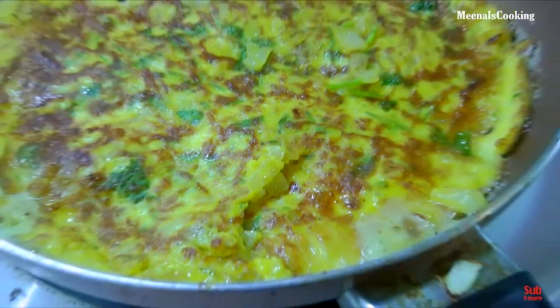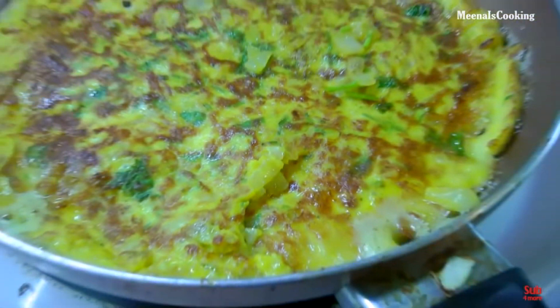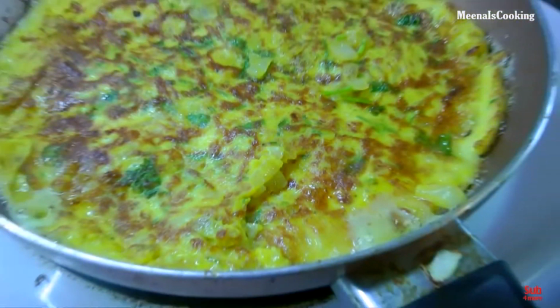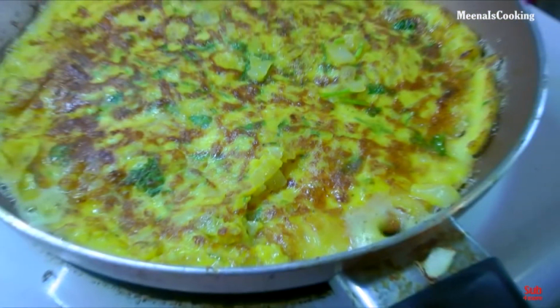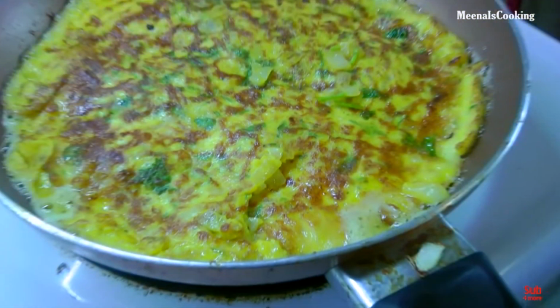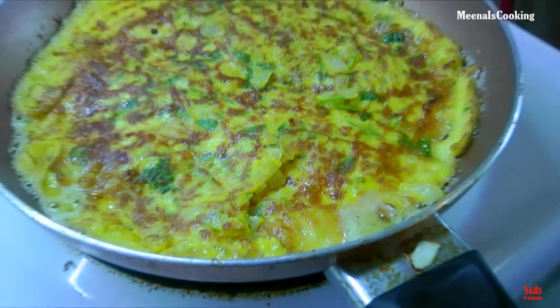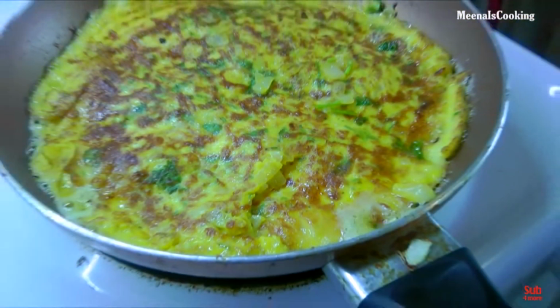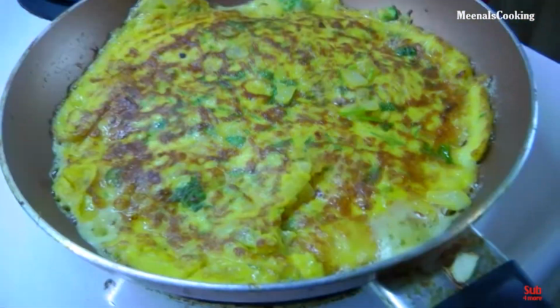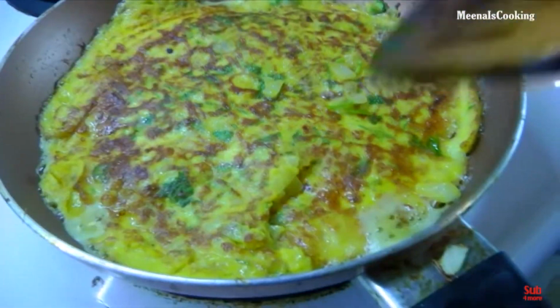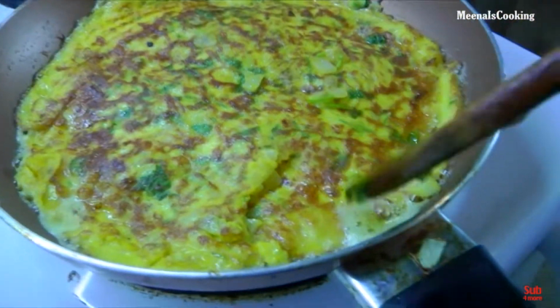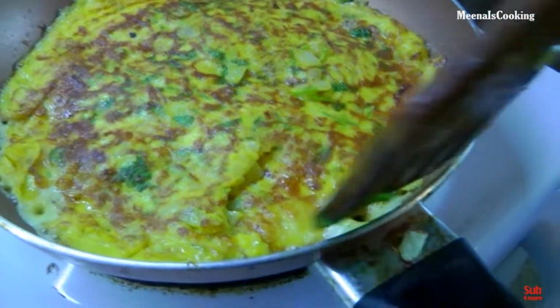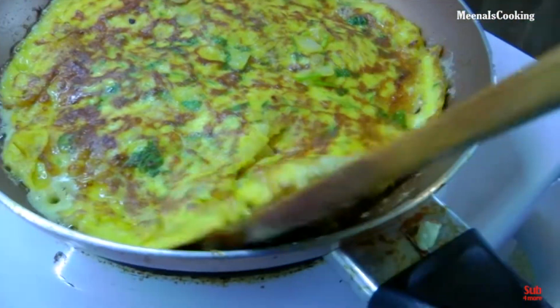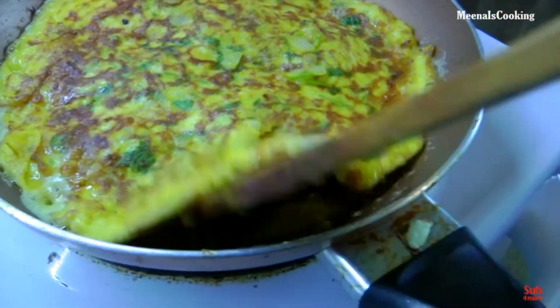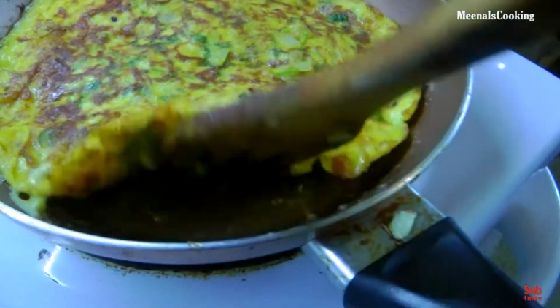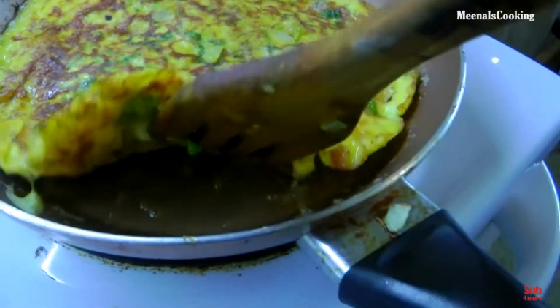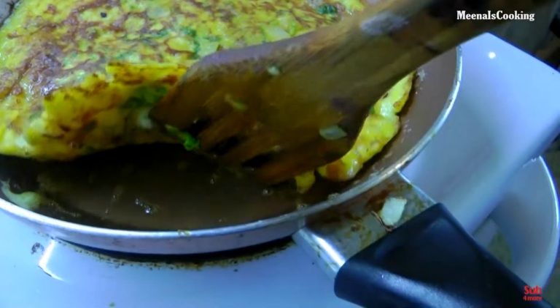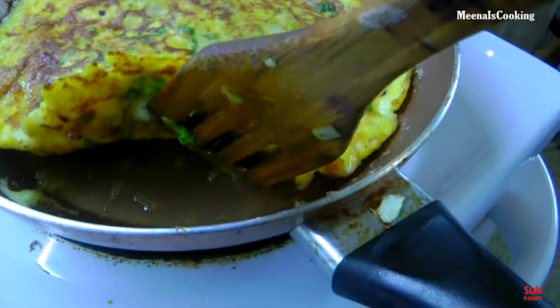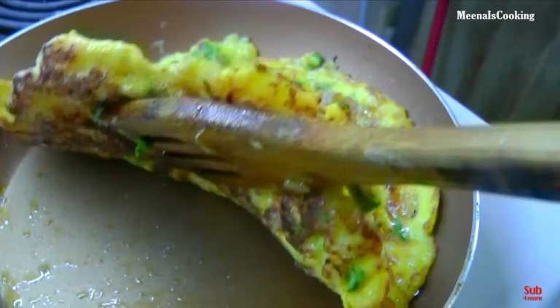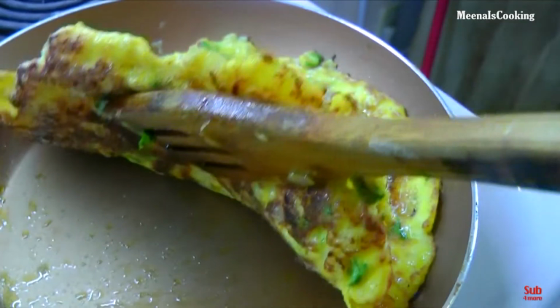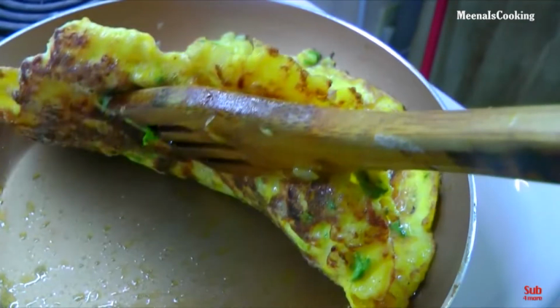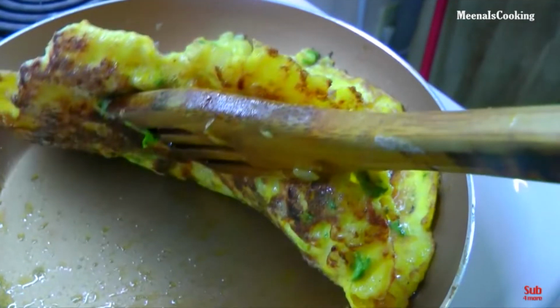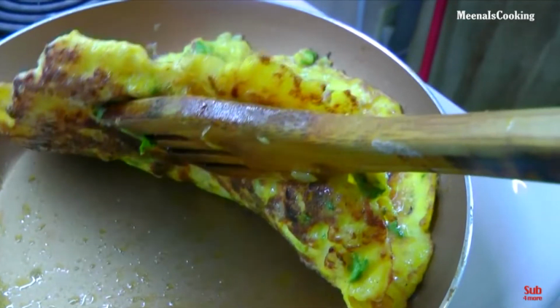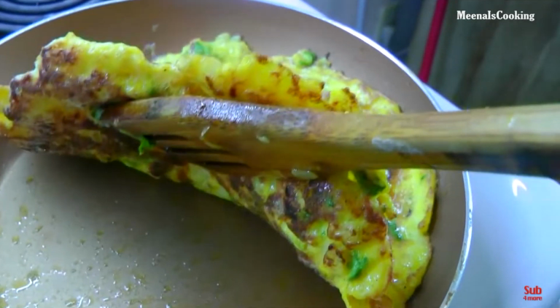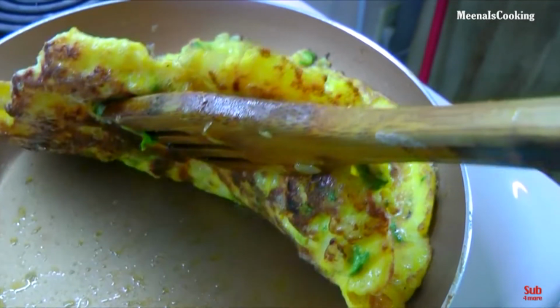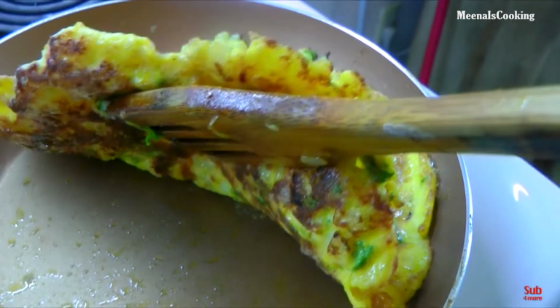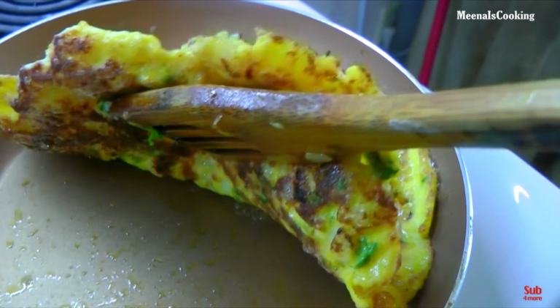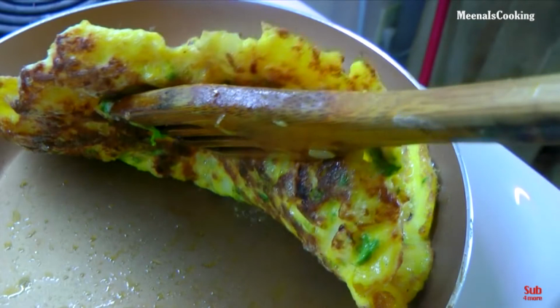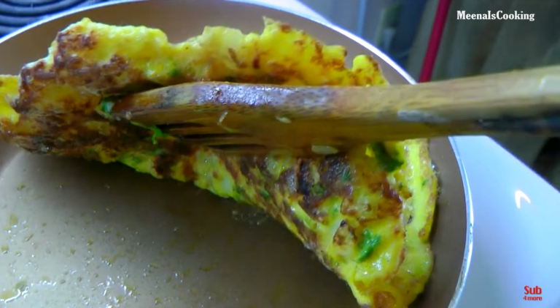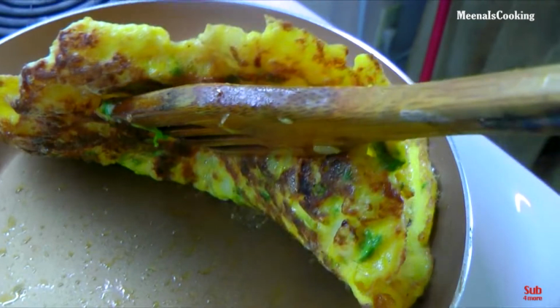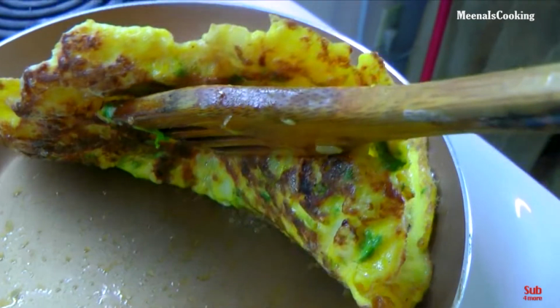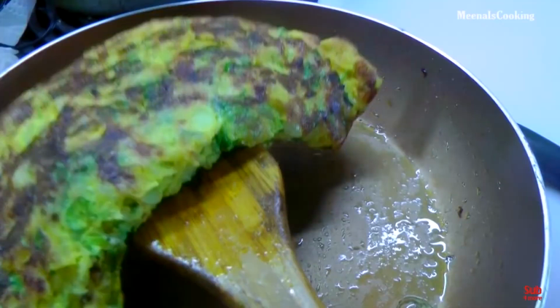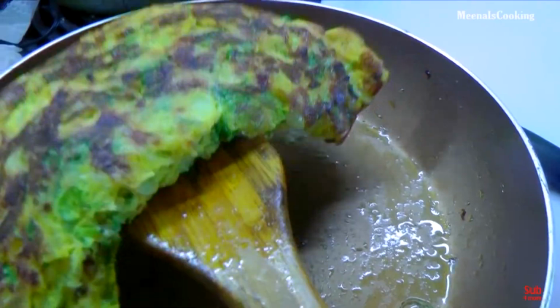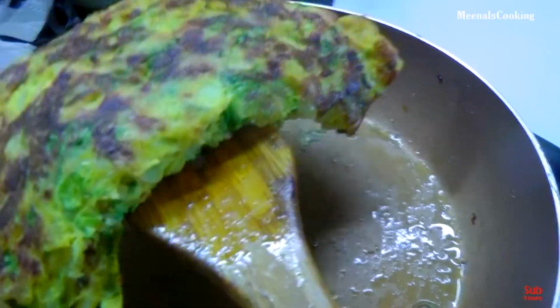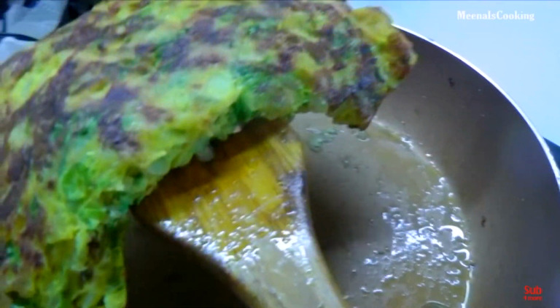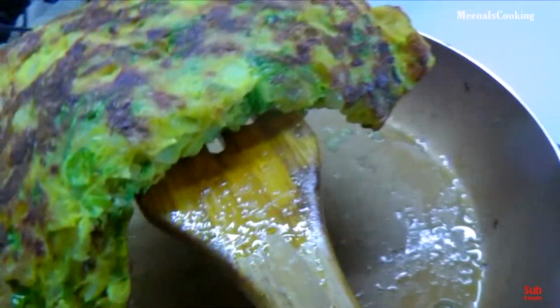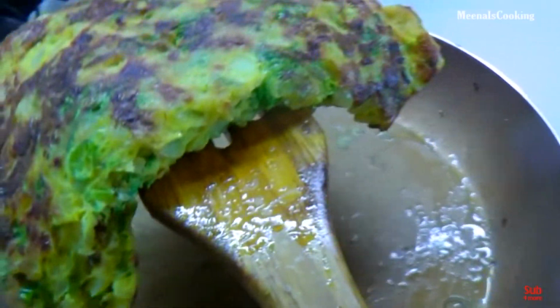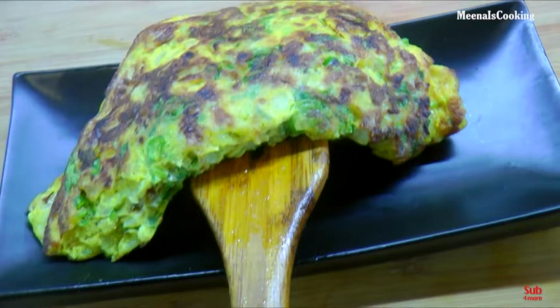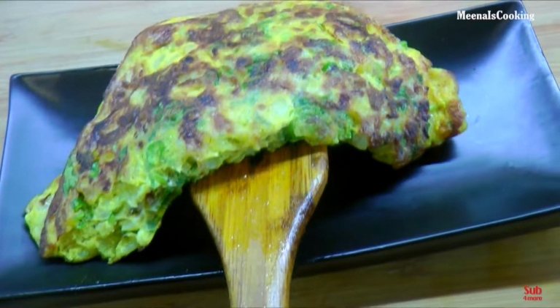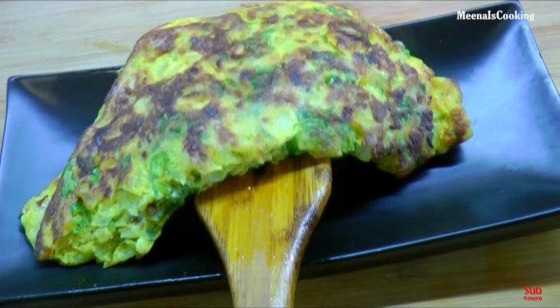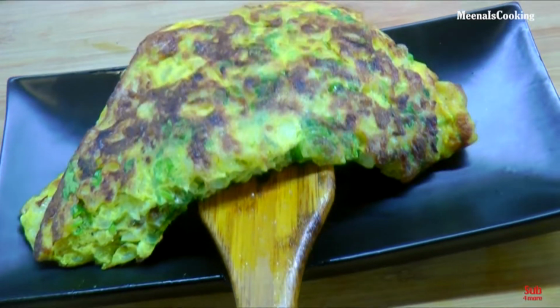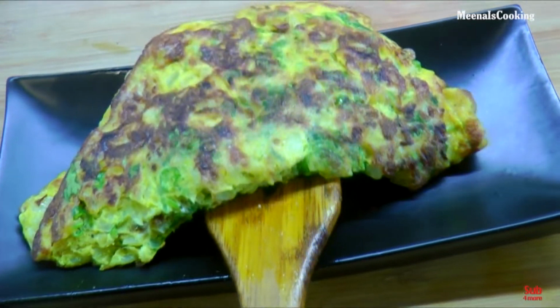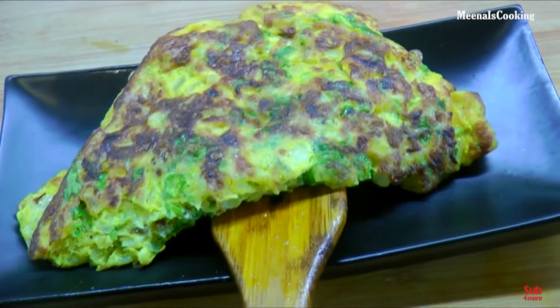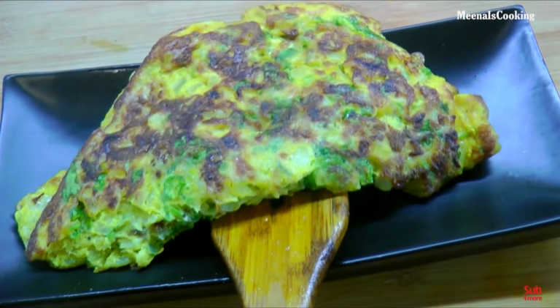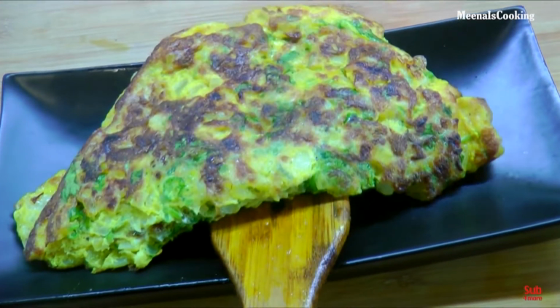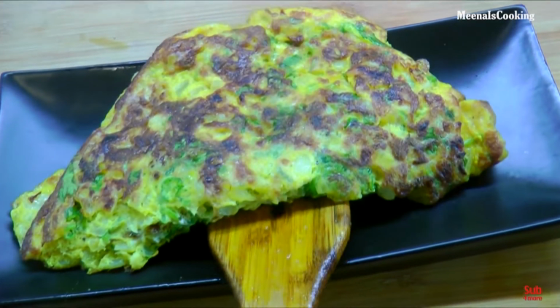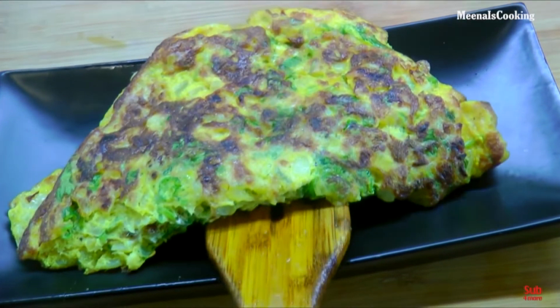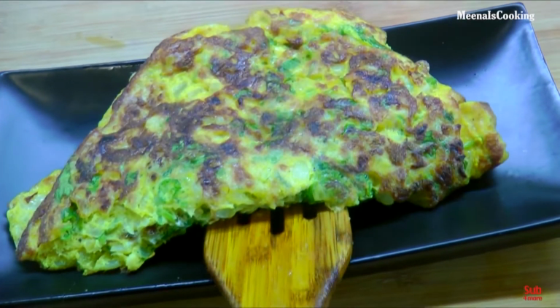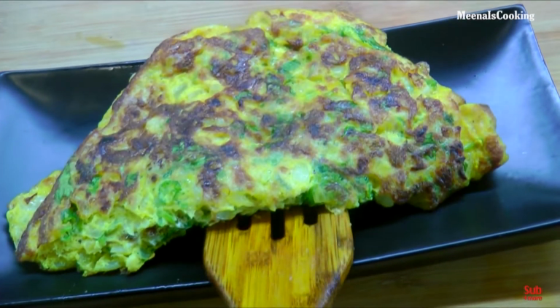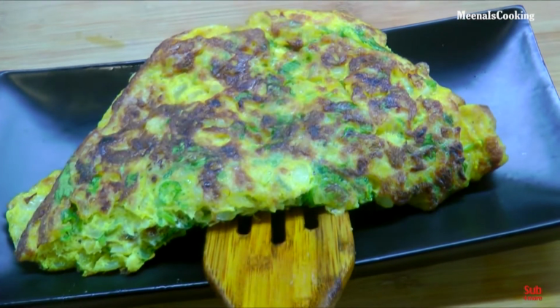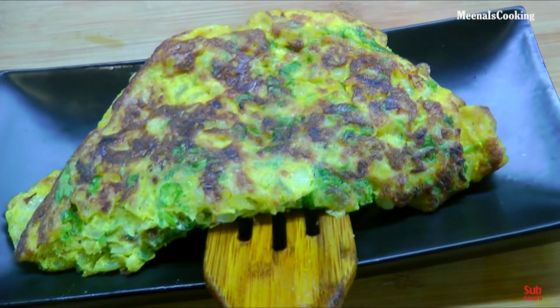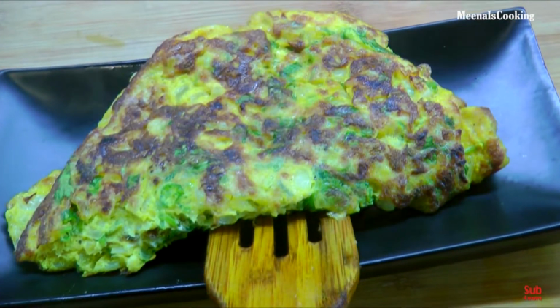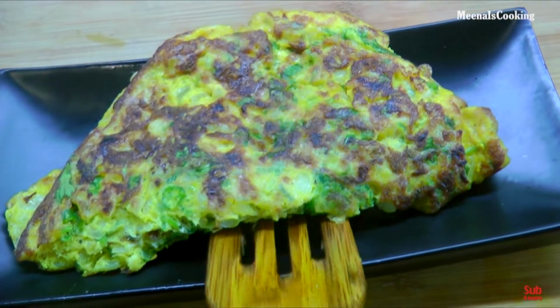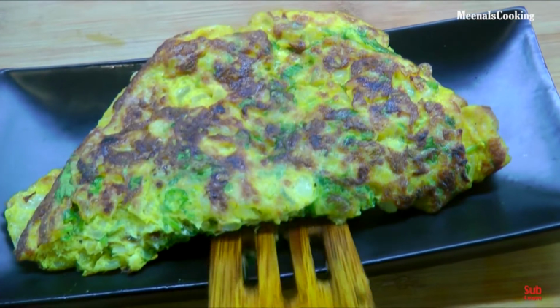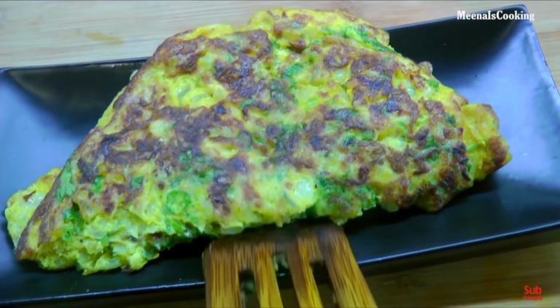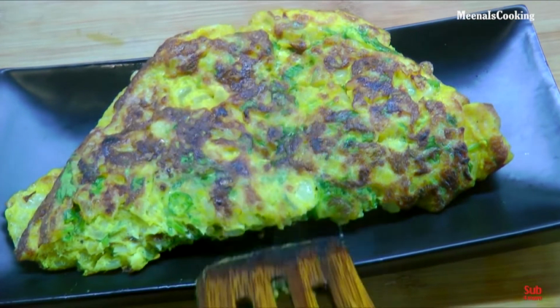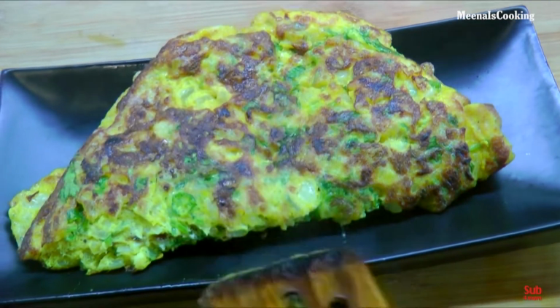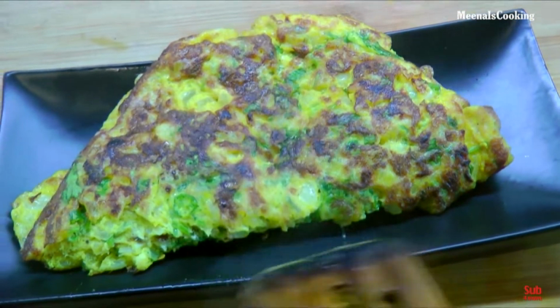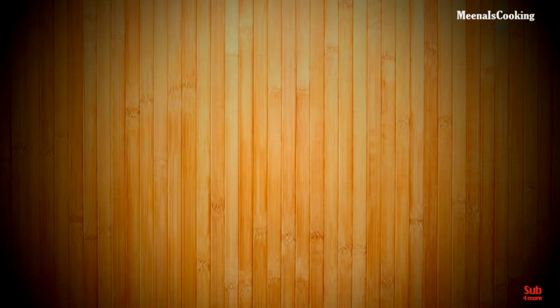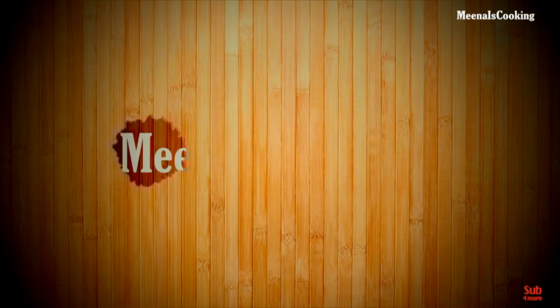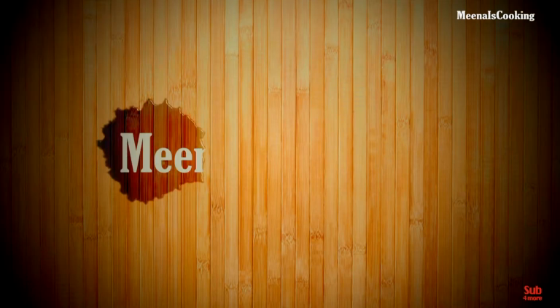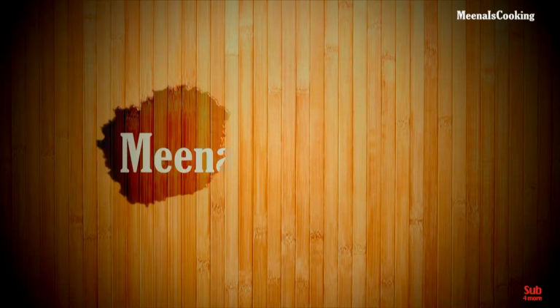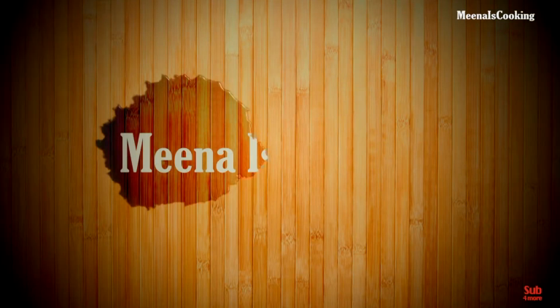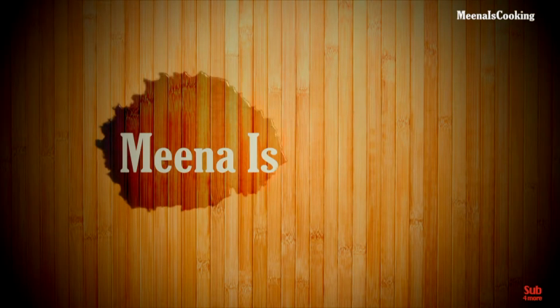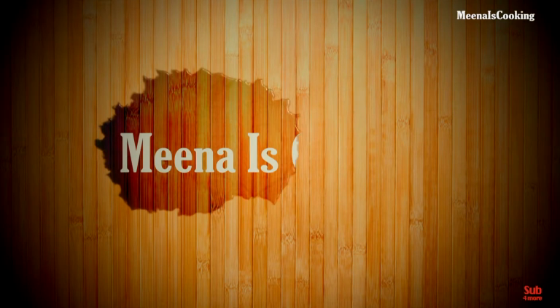Hello everyone, welcome back to my channel. Today we will make a delicious and fluffy onion egg omelette for breakfast. So let's start making it quickly.